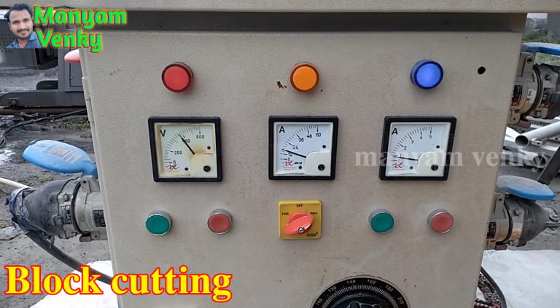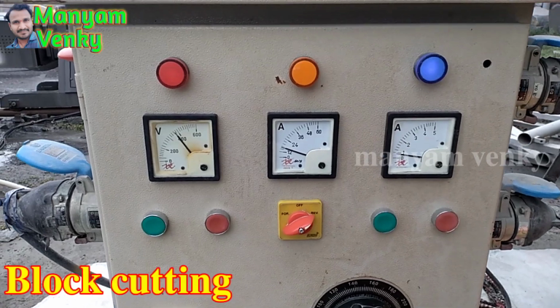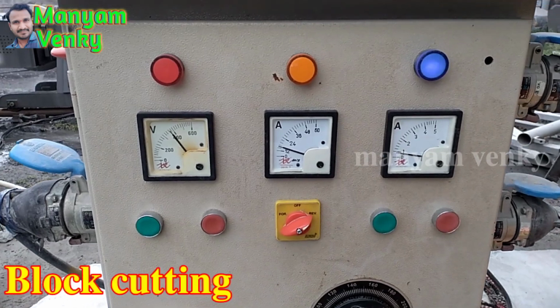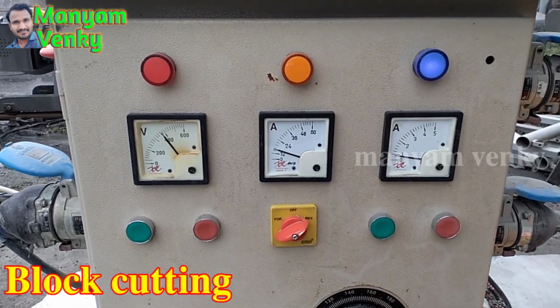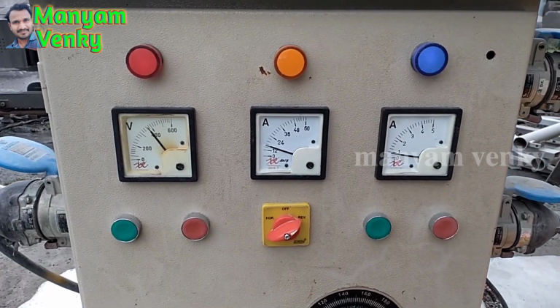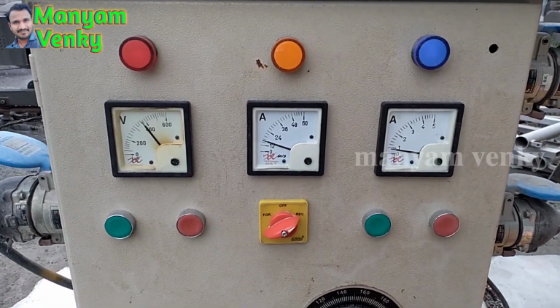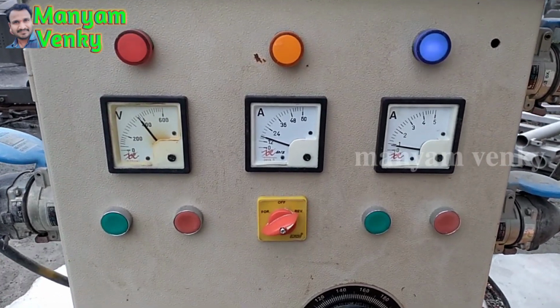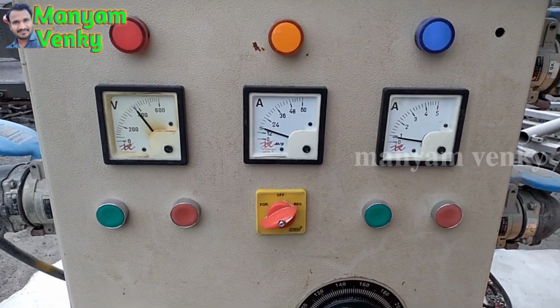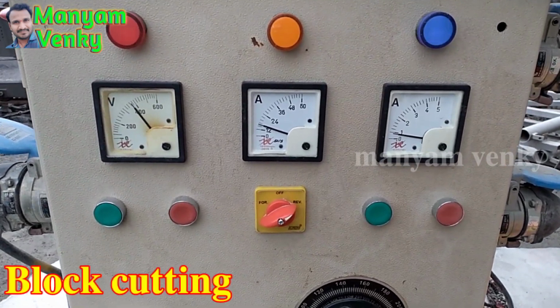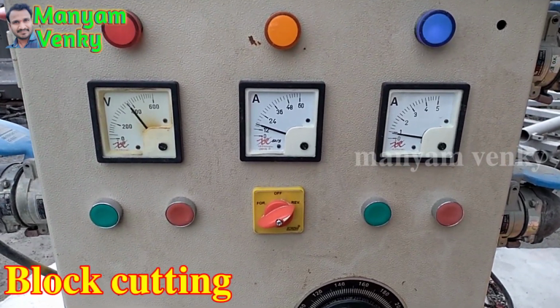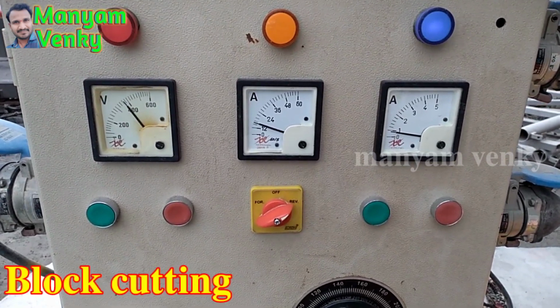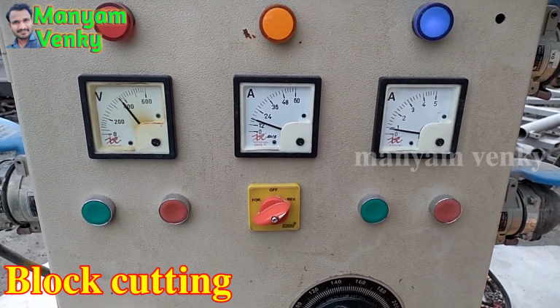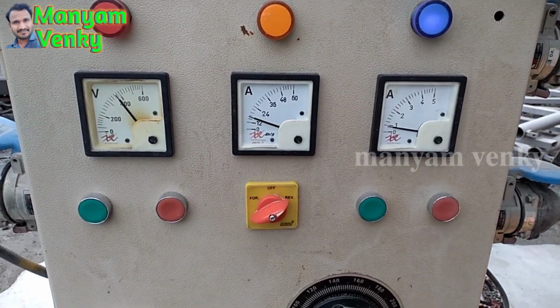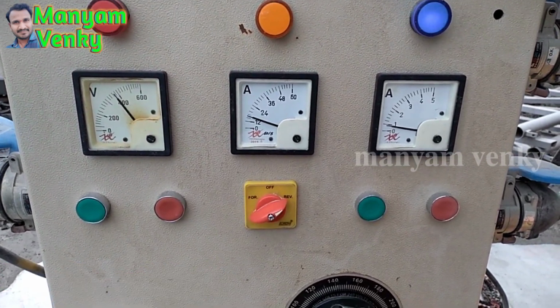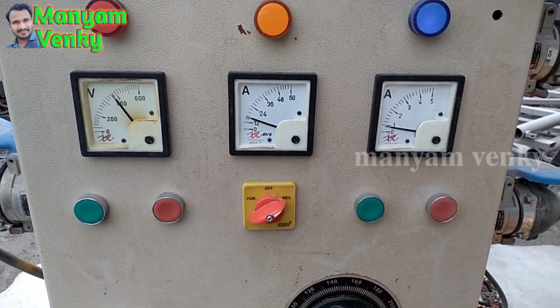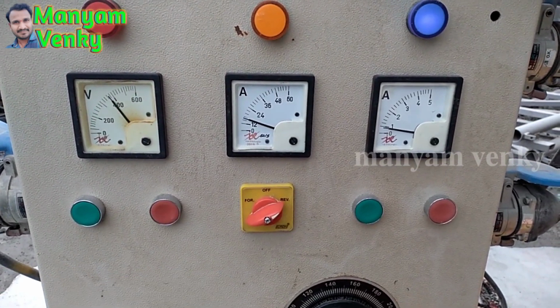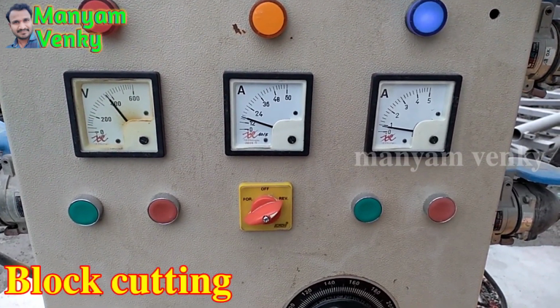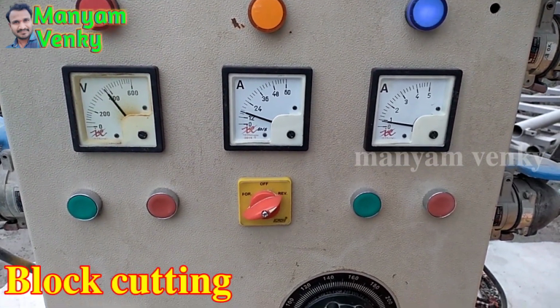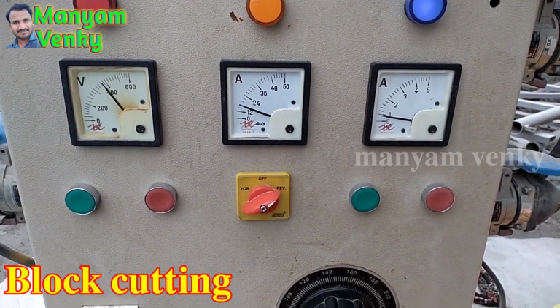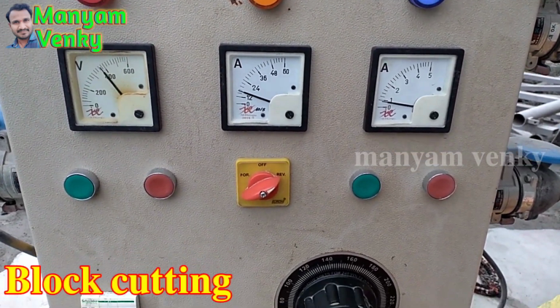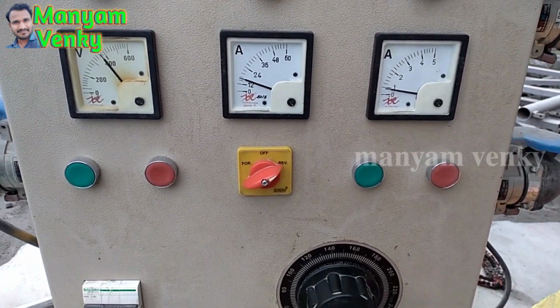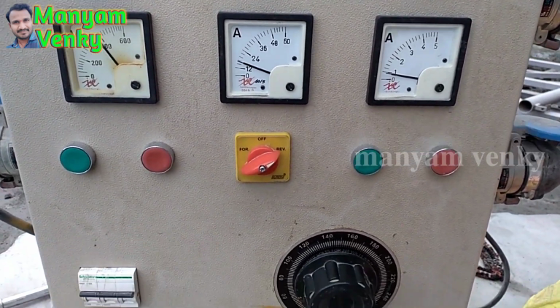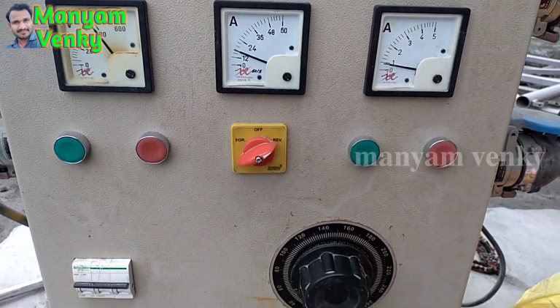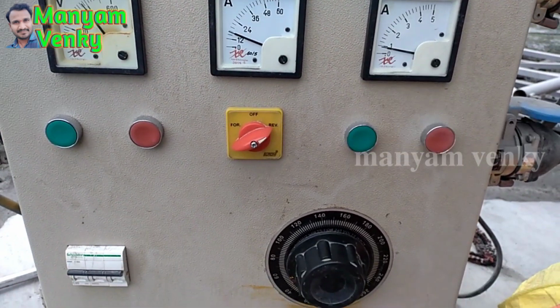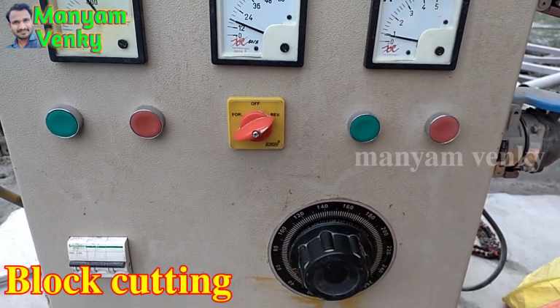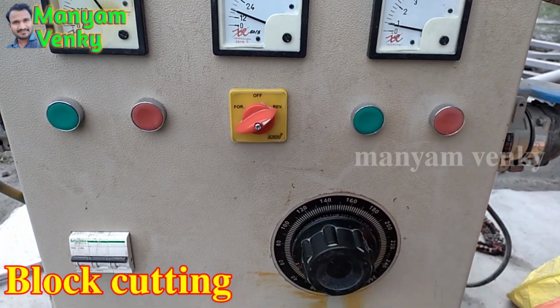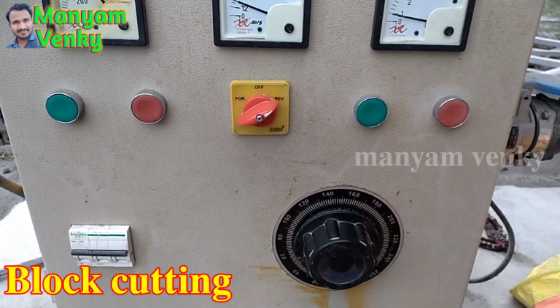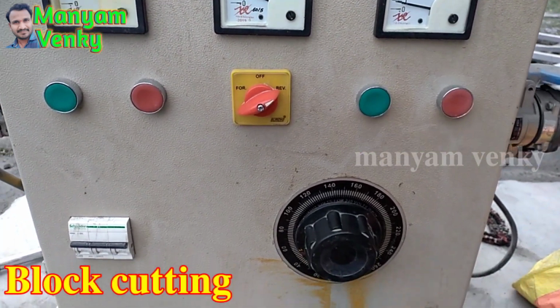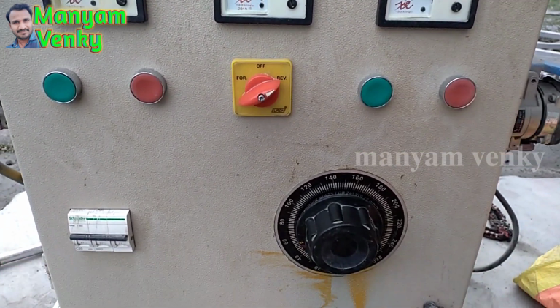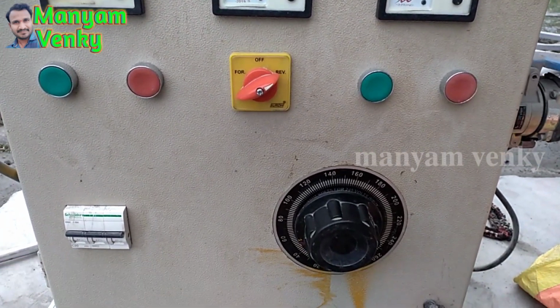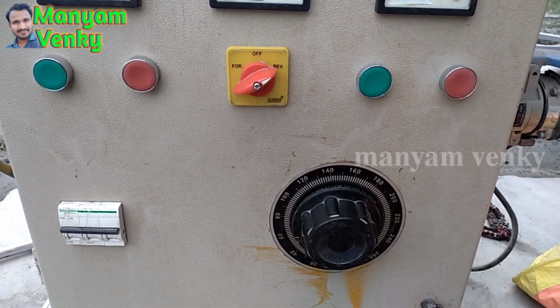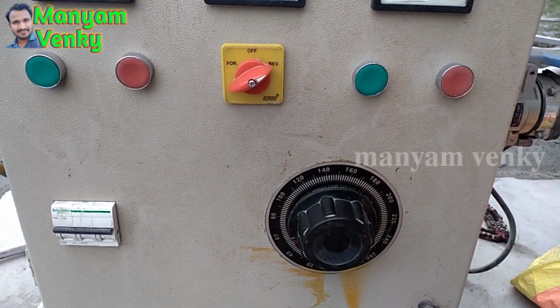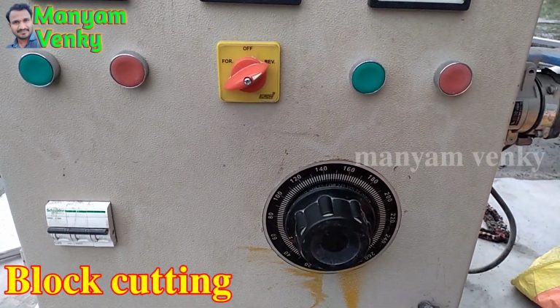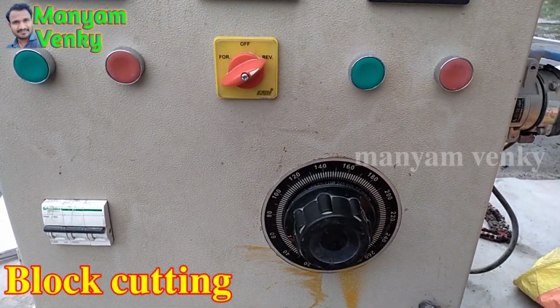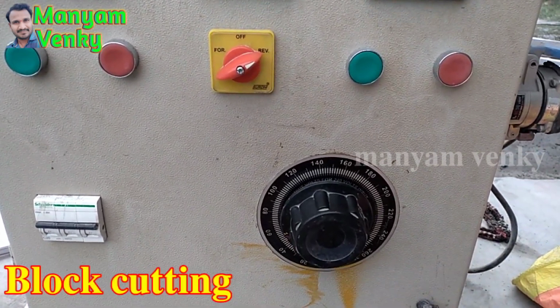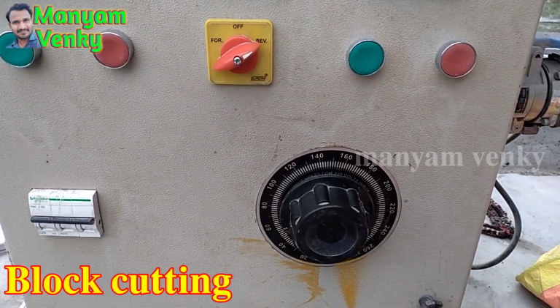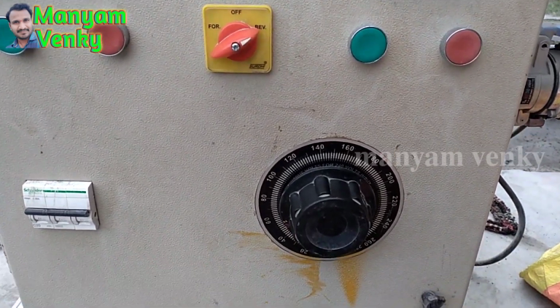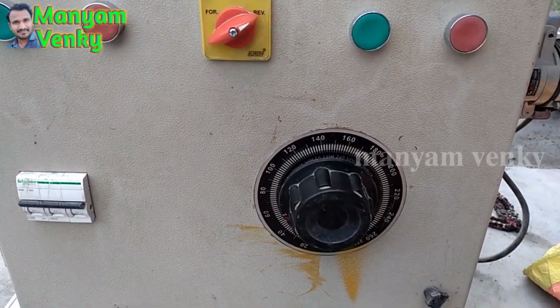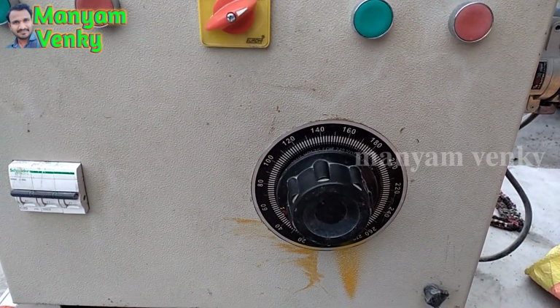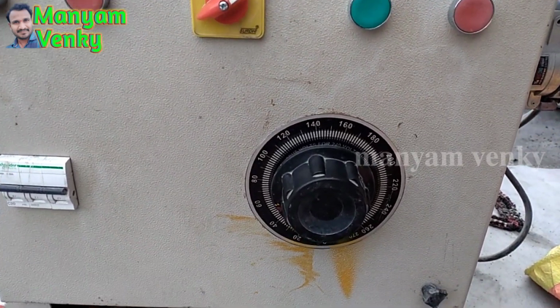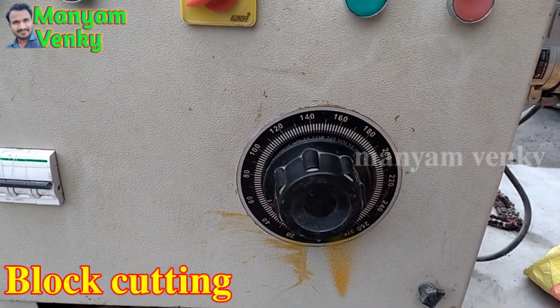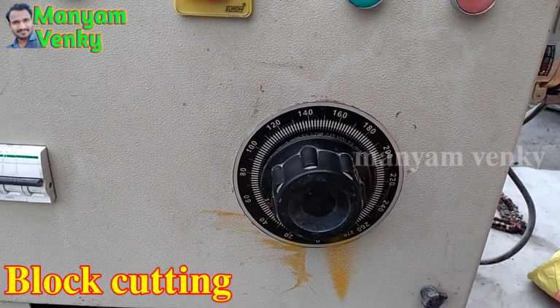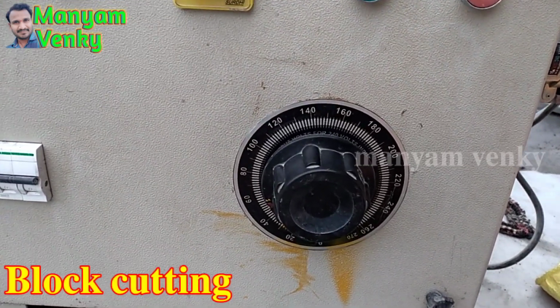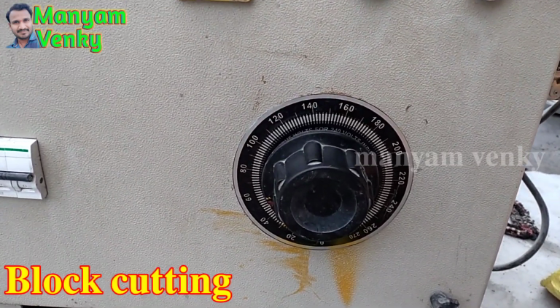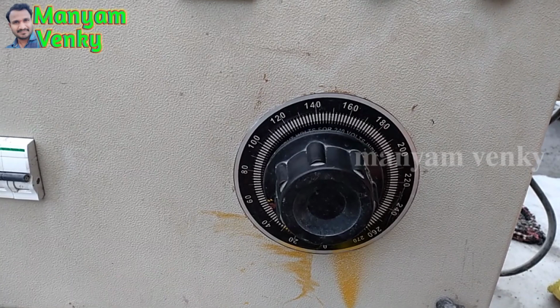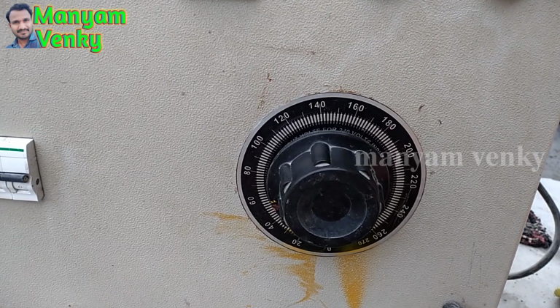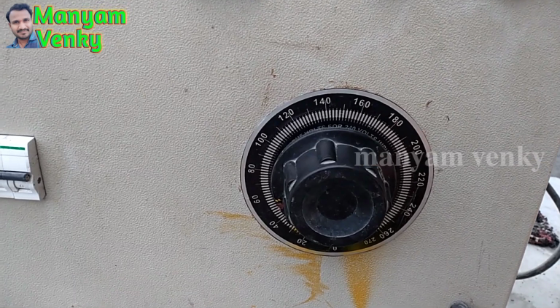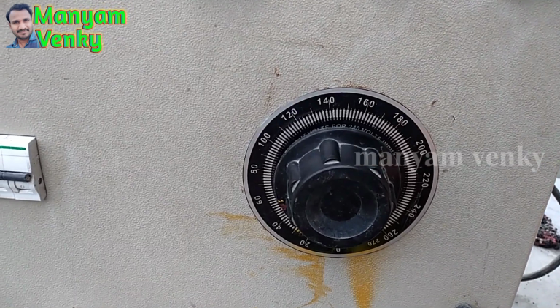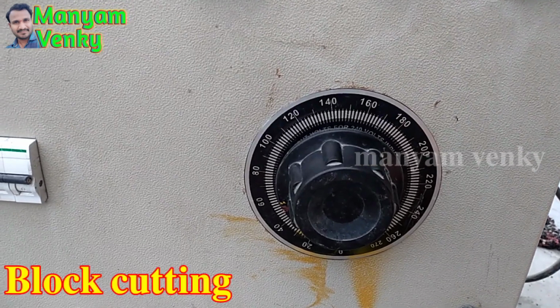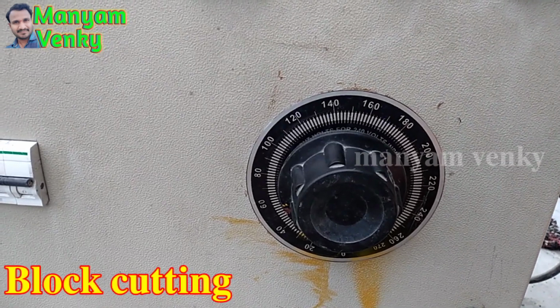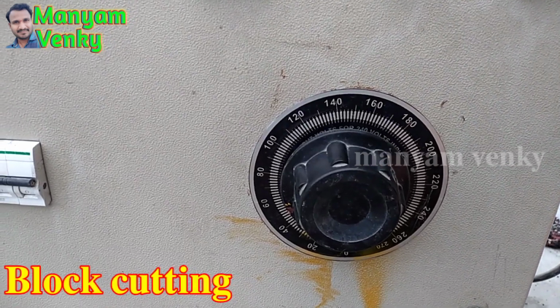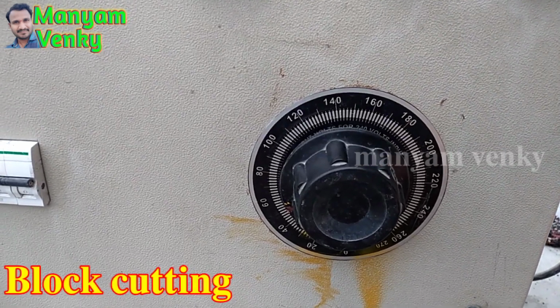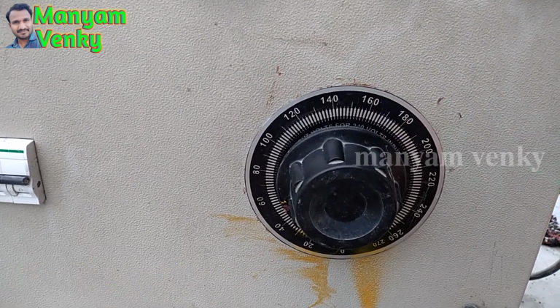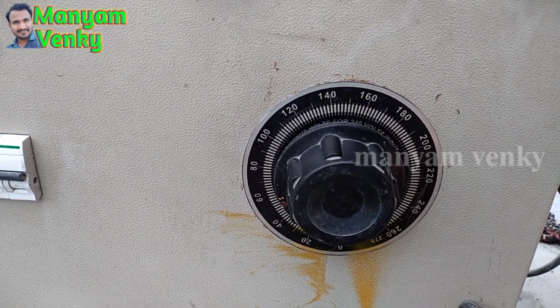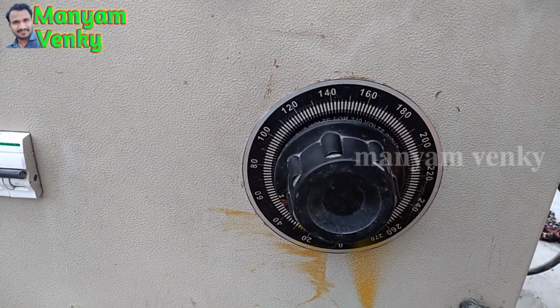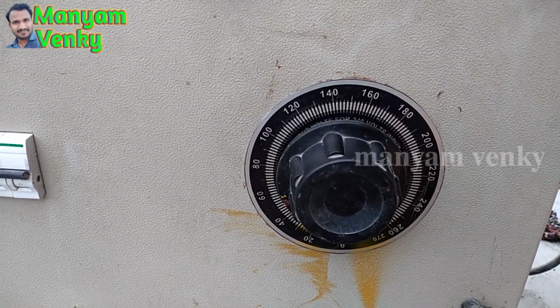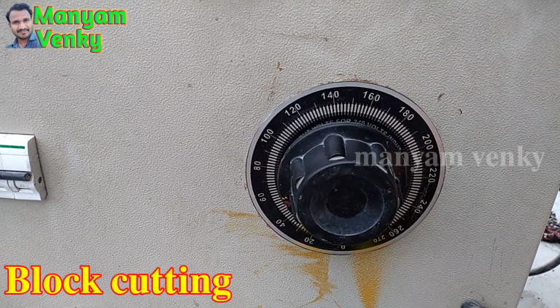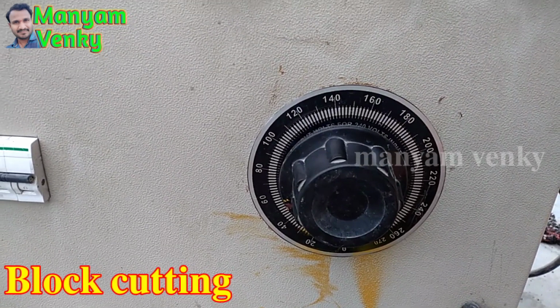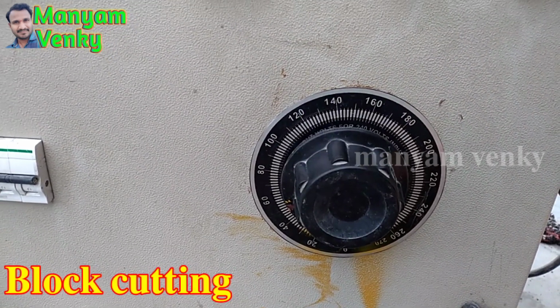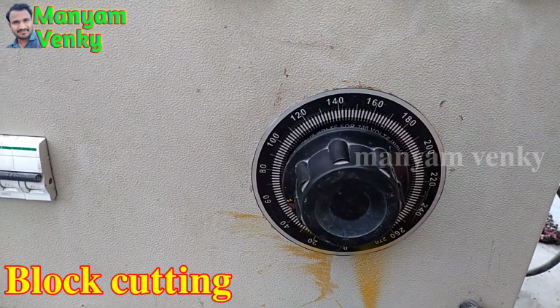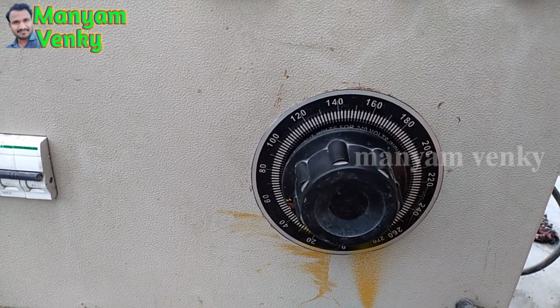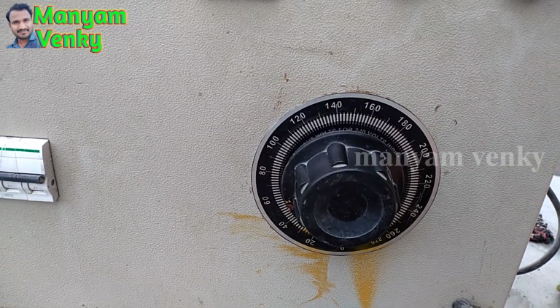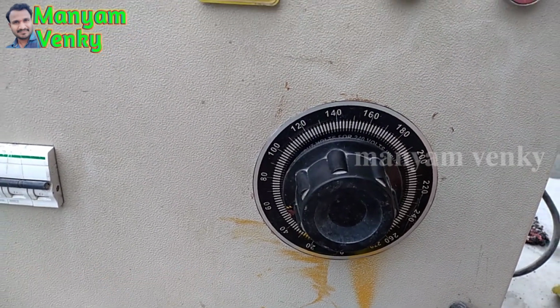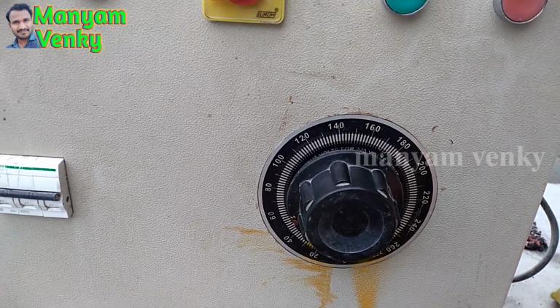We operate the machine here. There is a dimmer on-off and a machine on-off button.